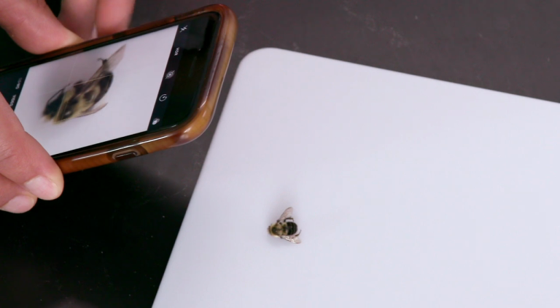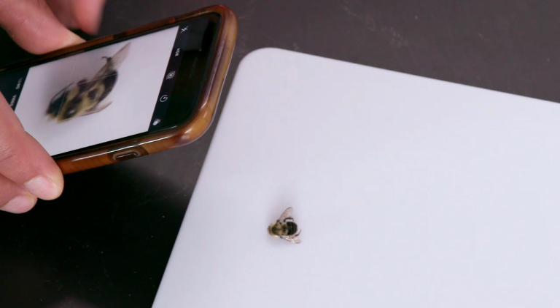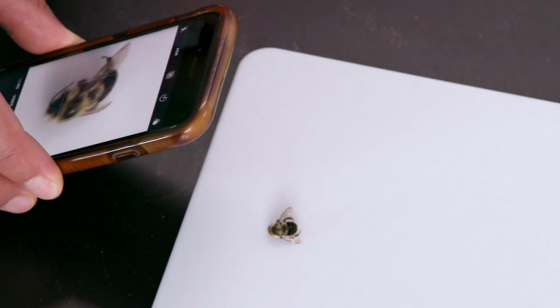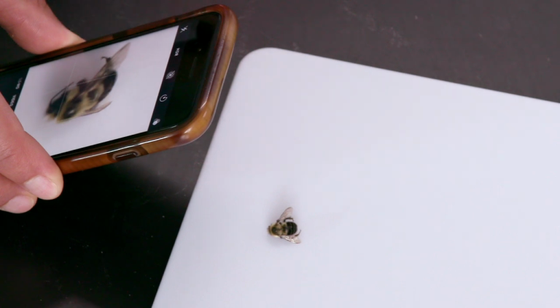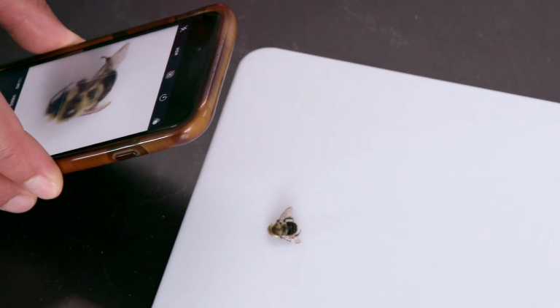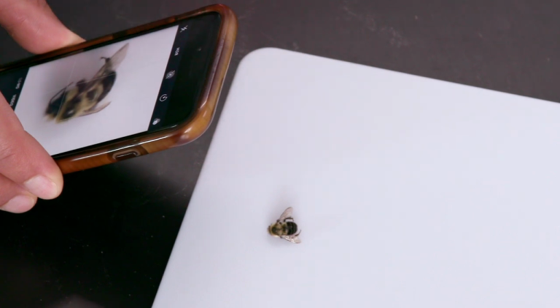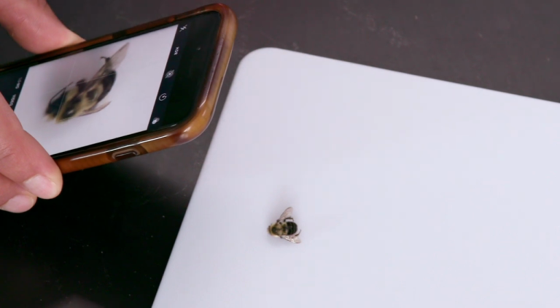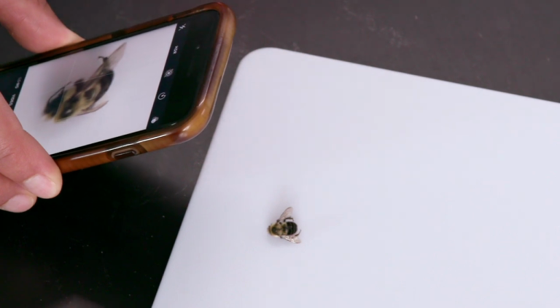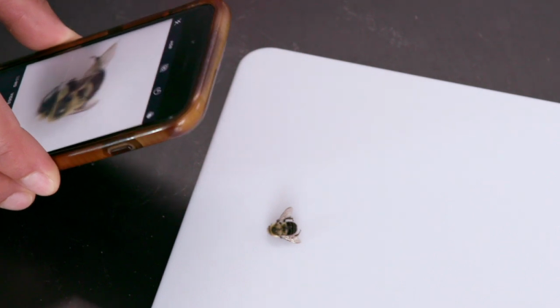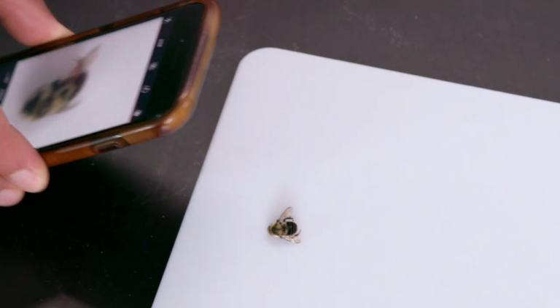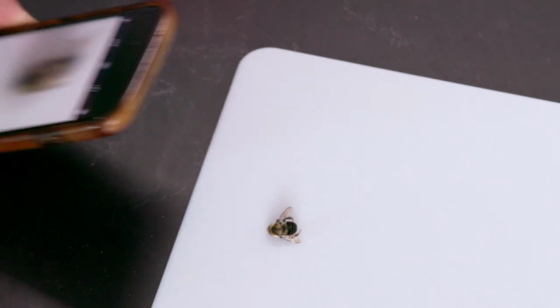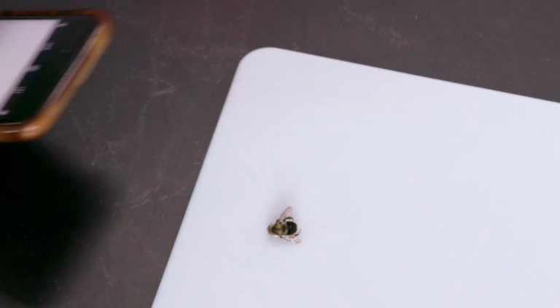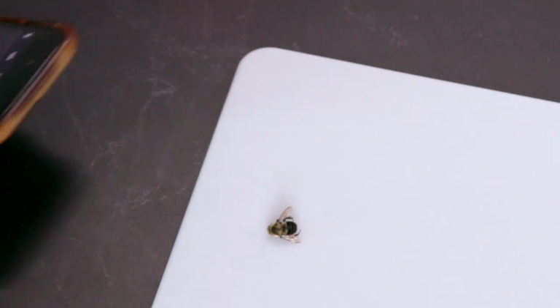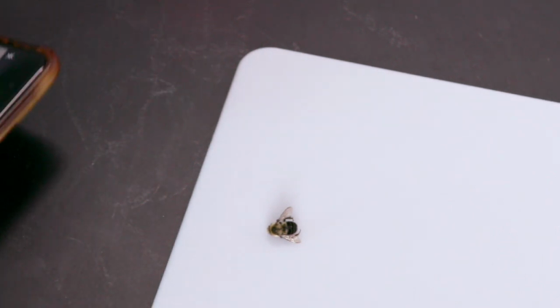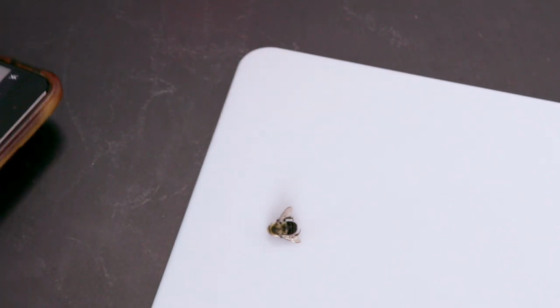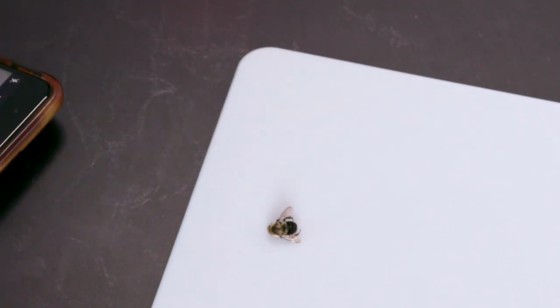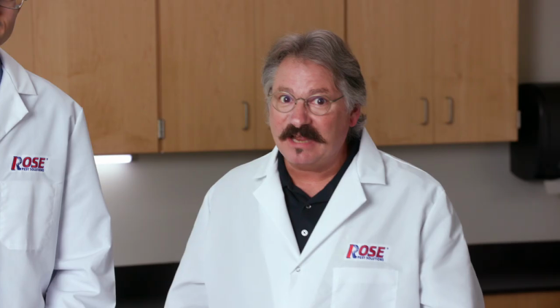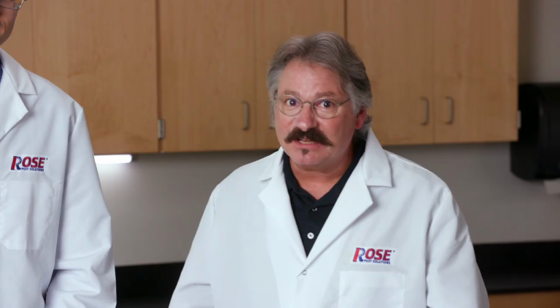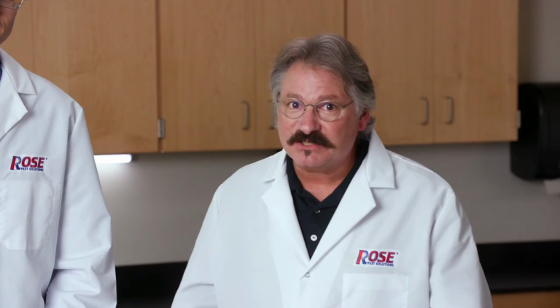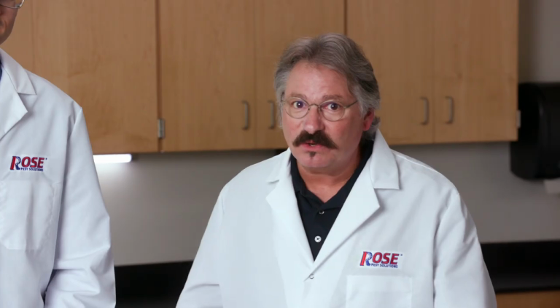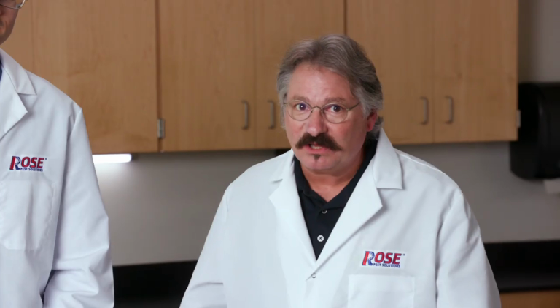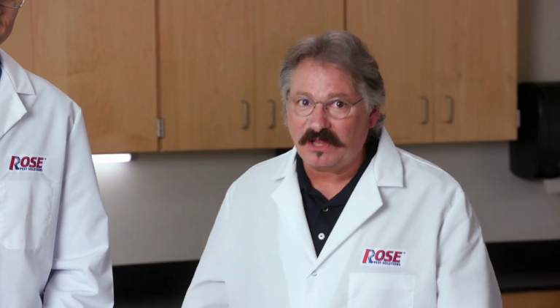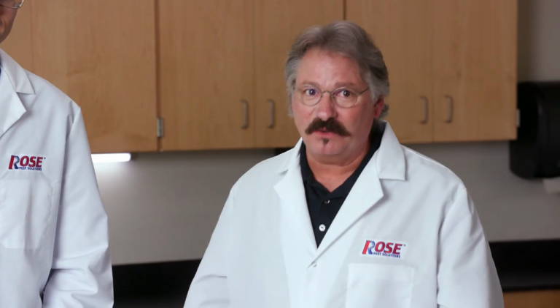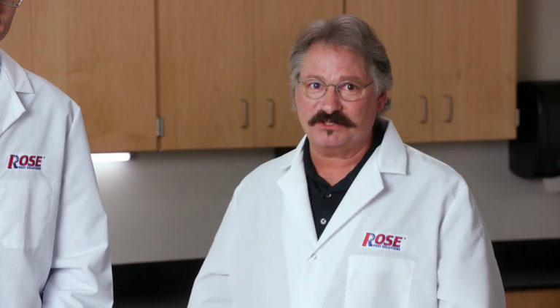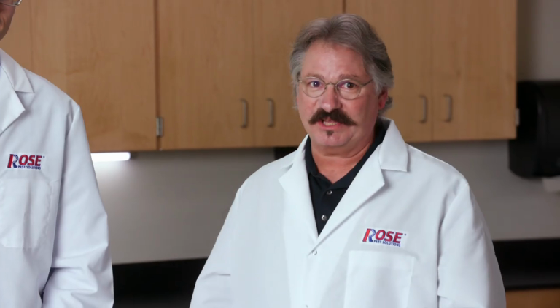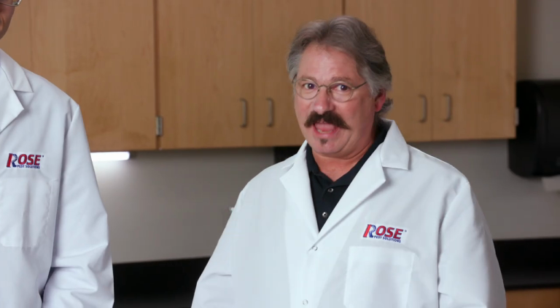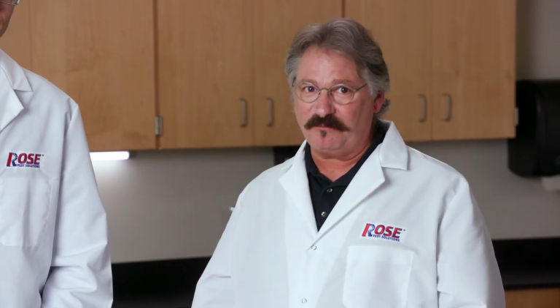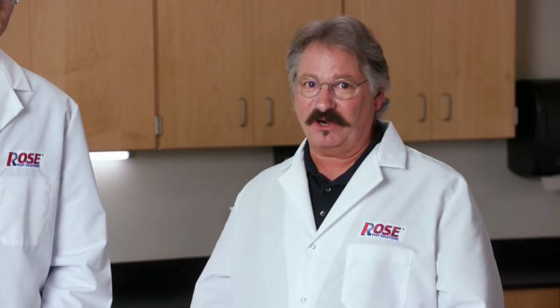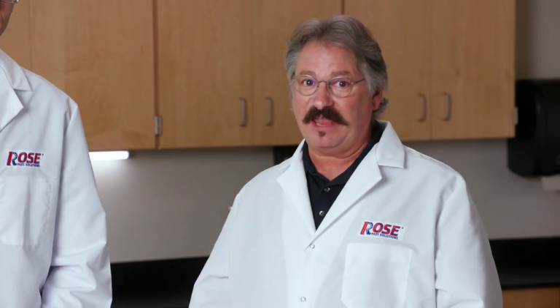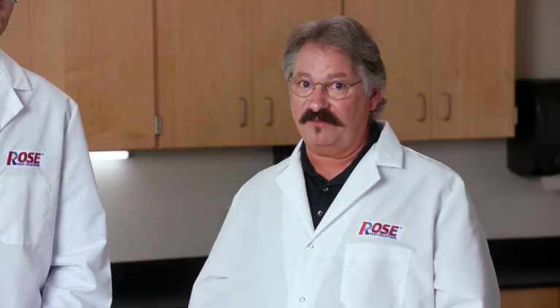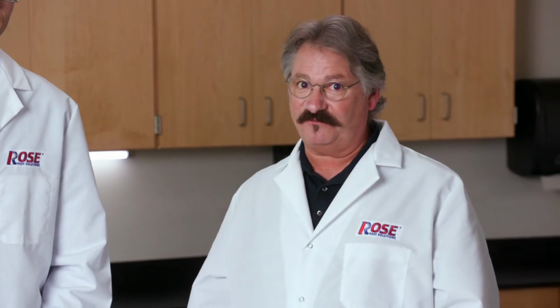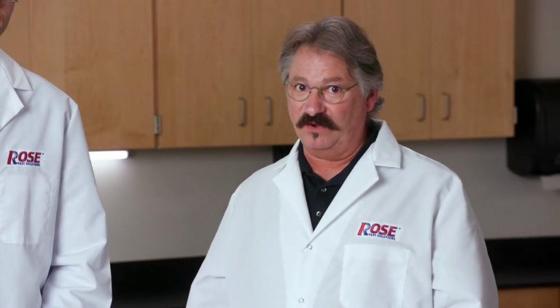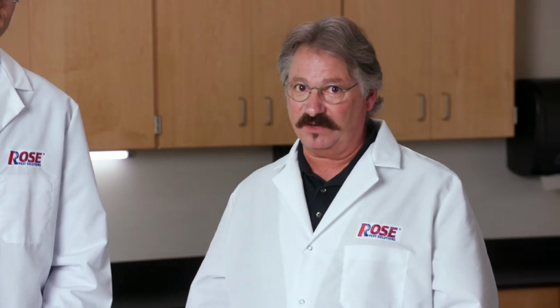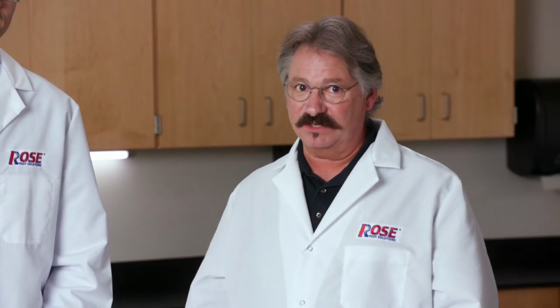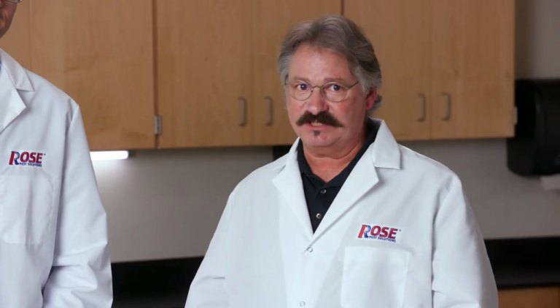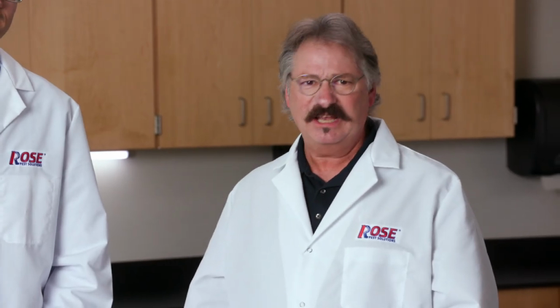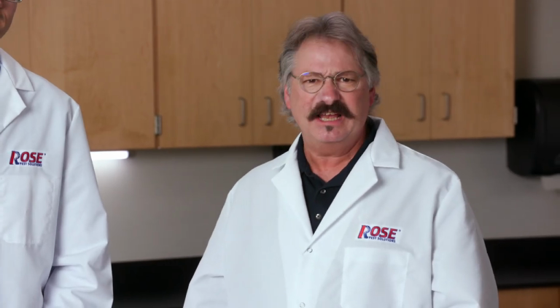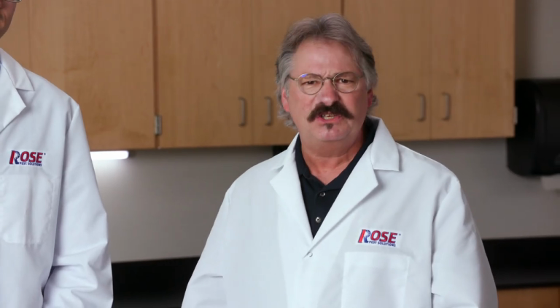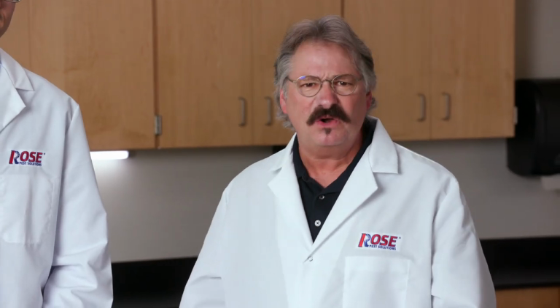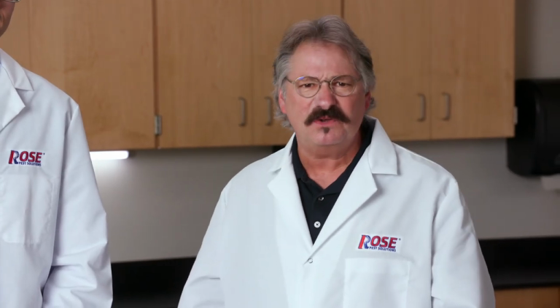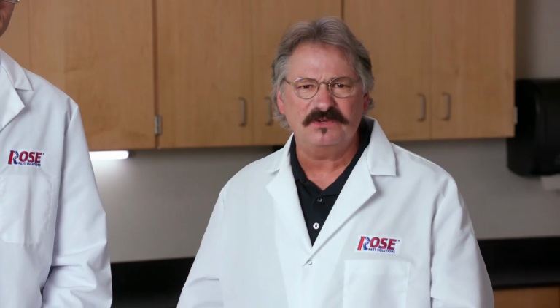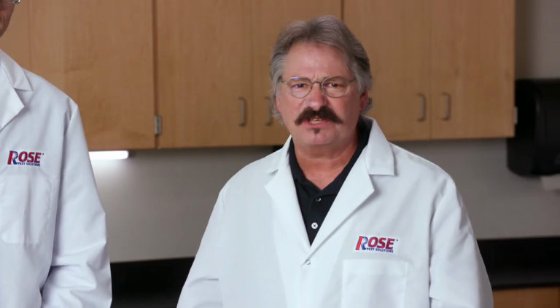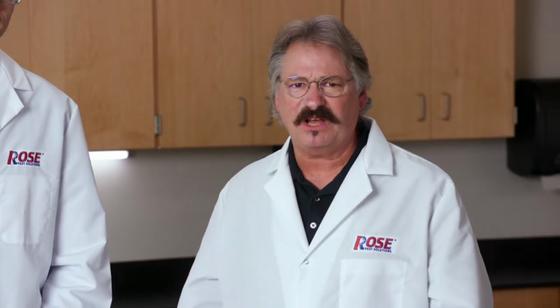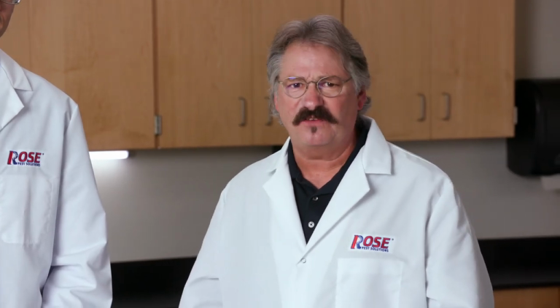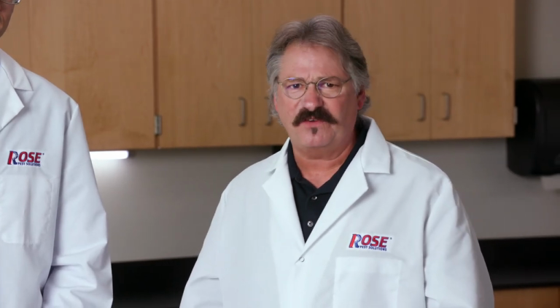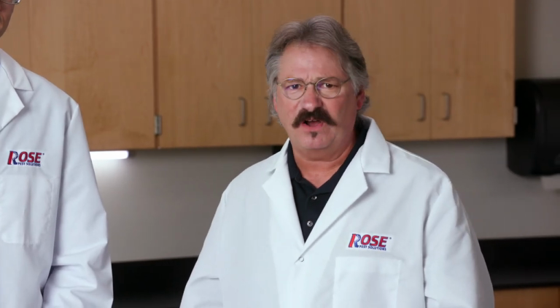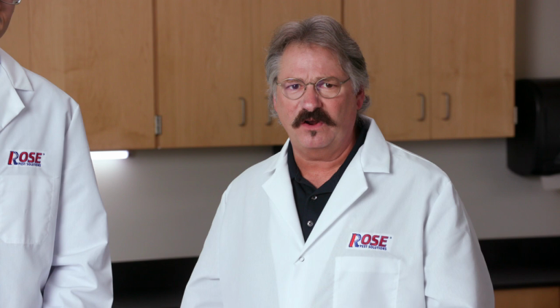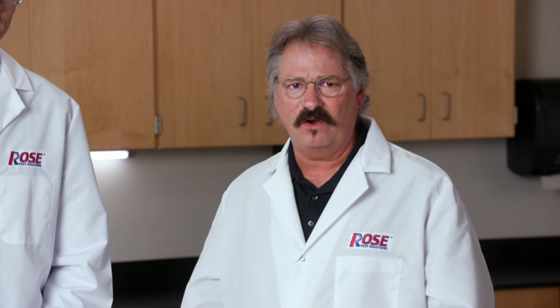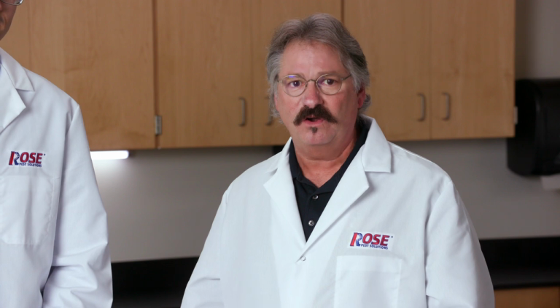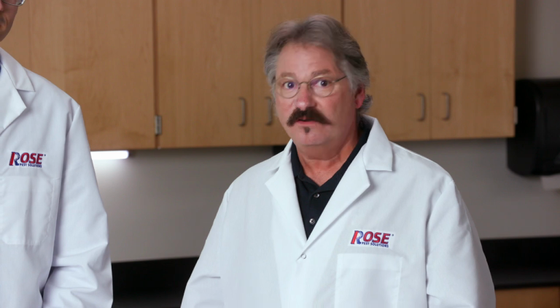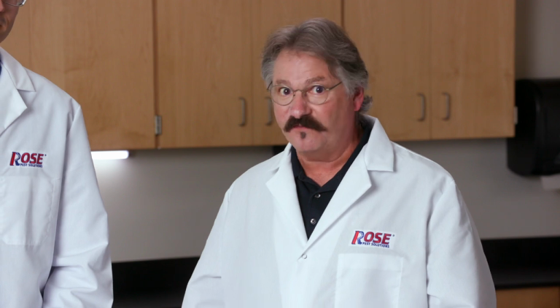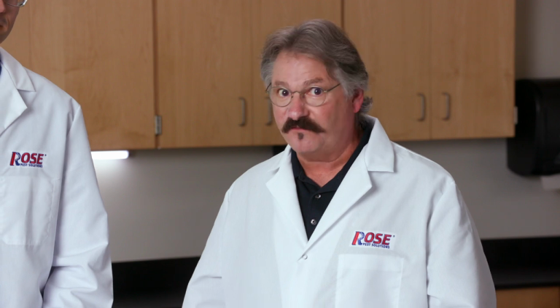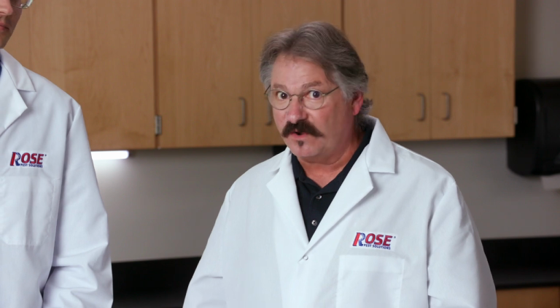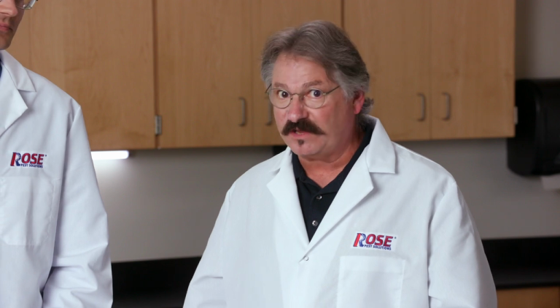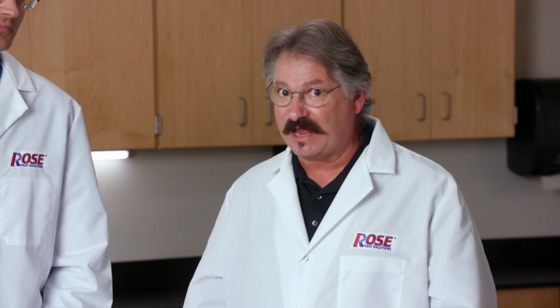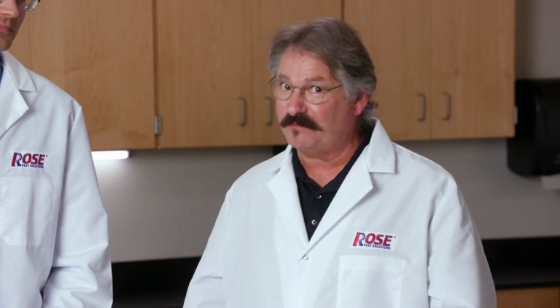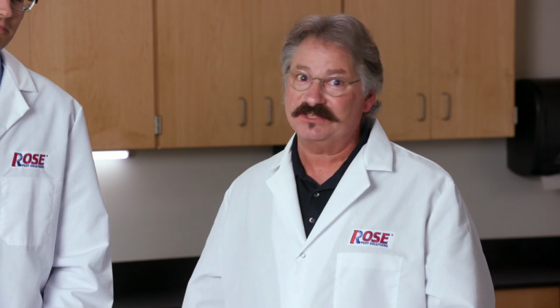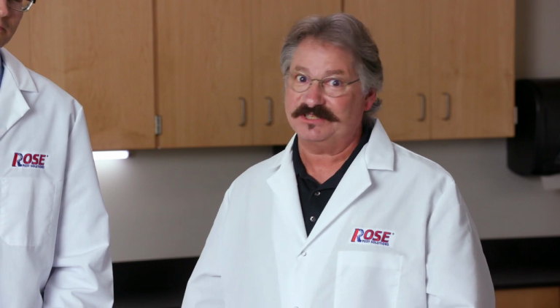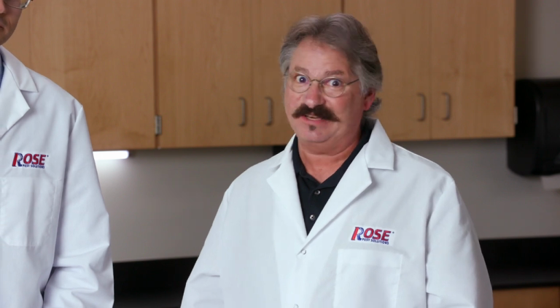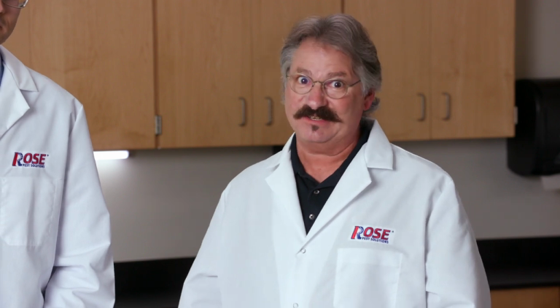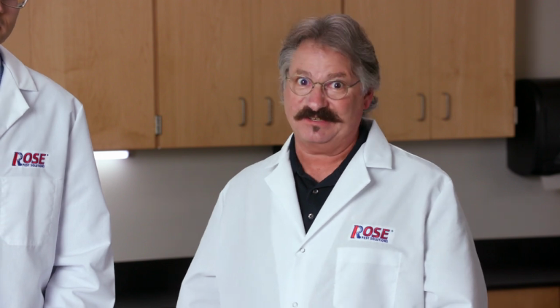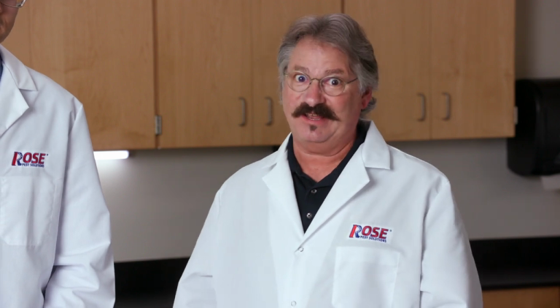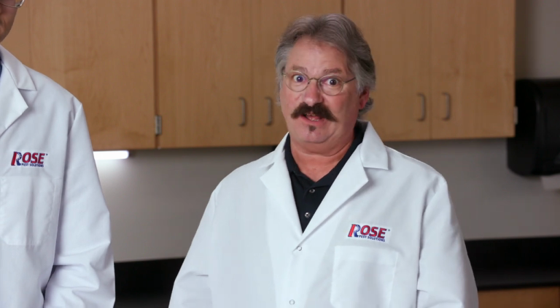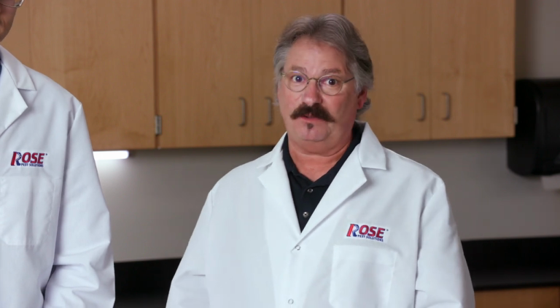The closer the better, but not so close that the camera can't focus, and don't use telephoto. For phone cameras, it doesn't help.